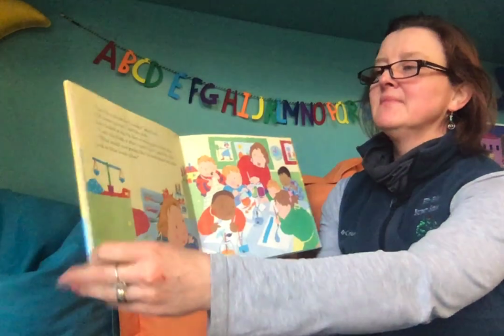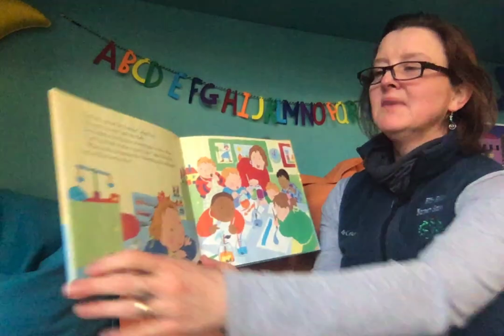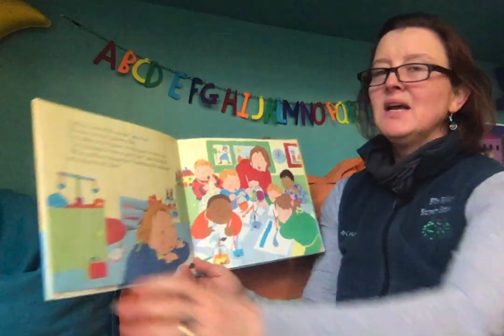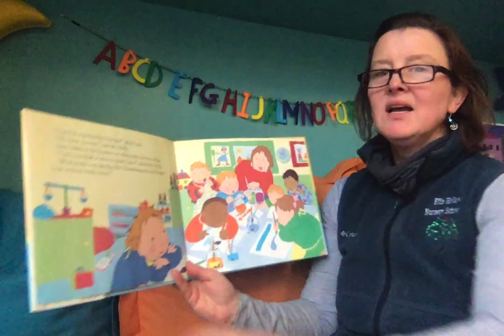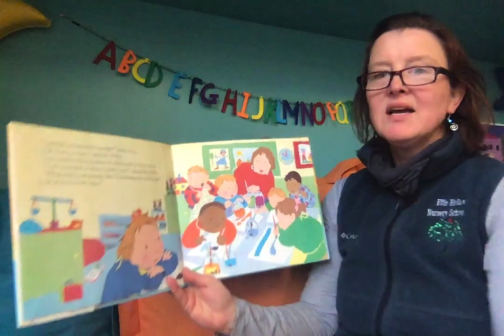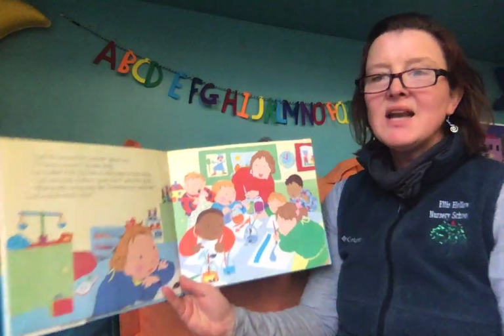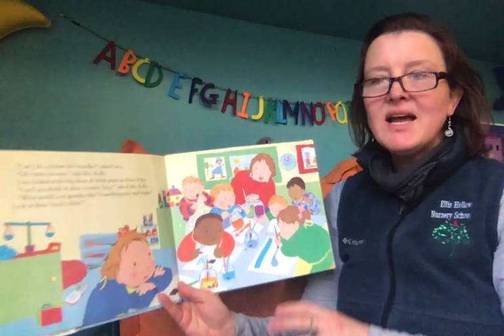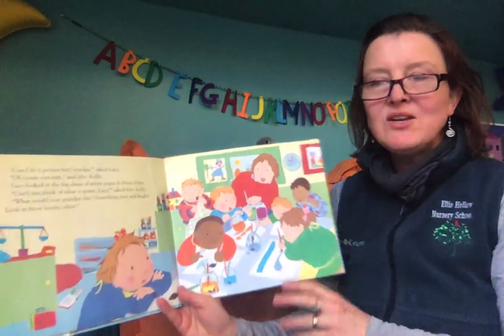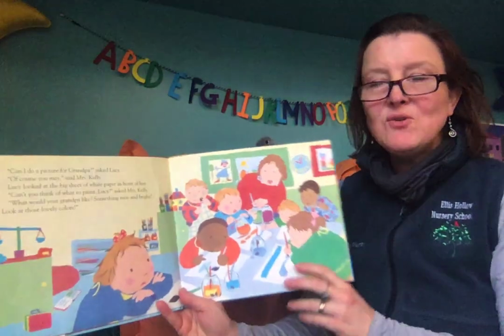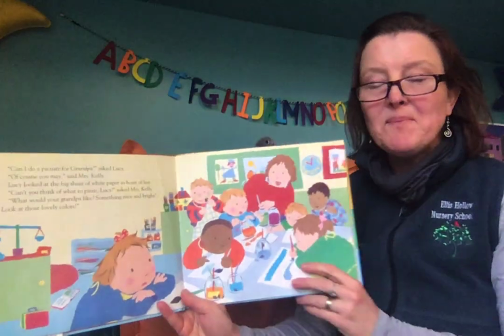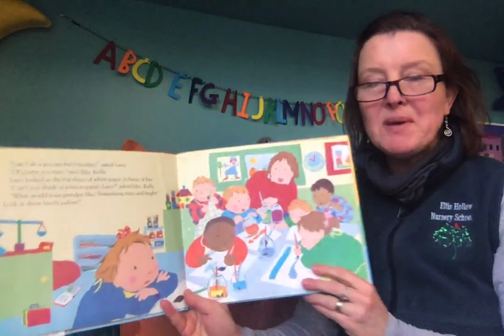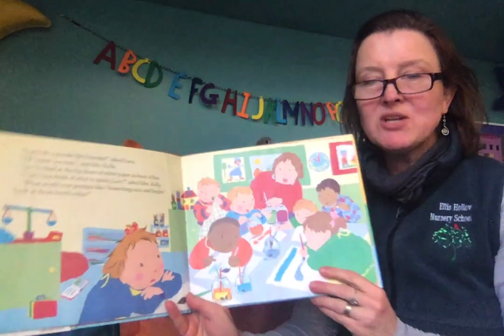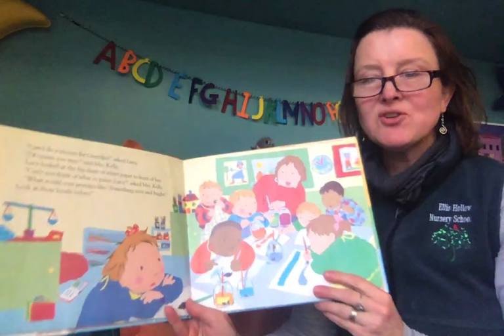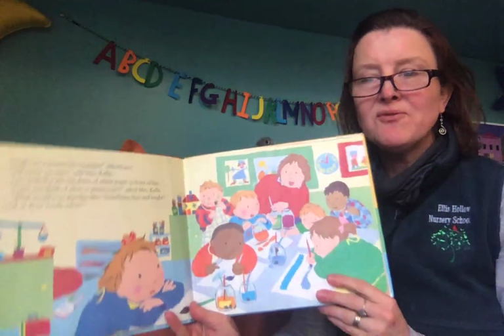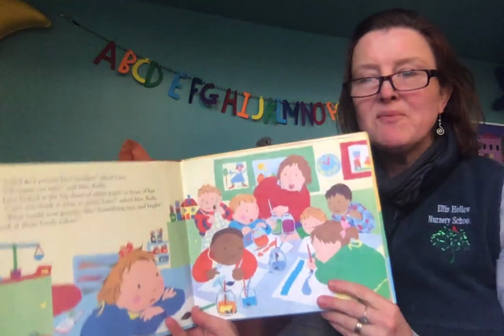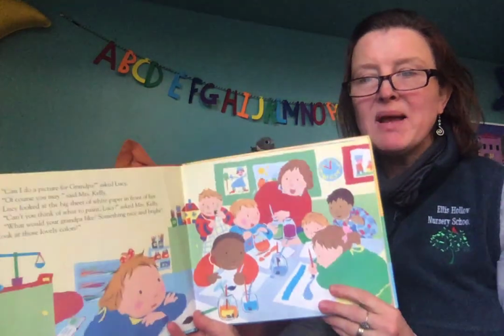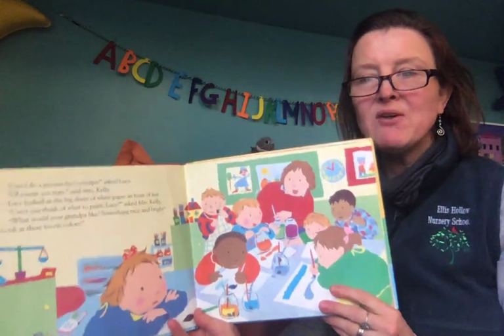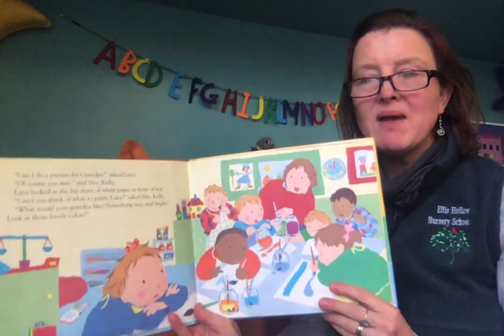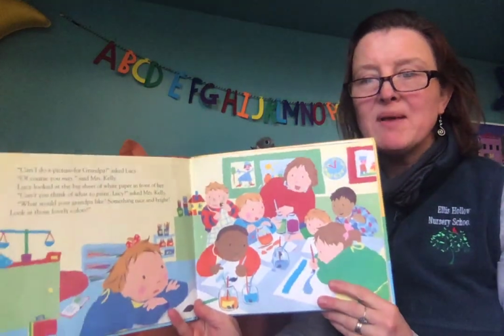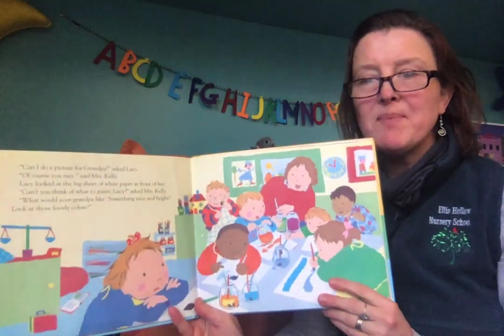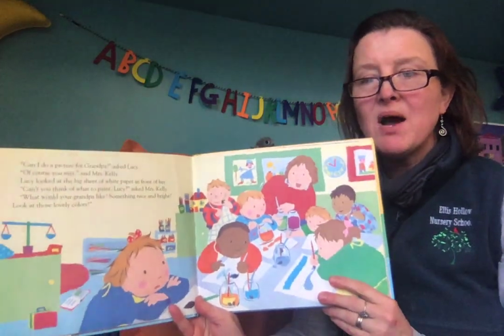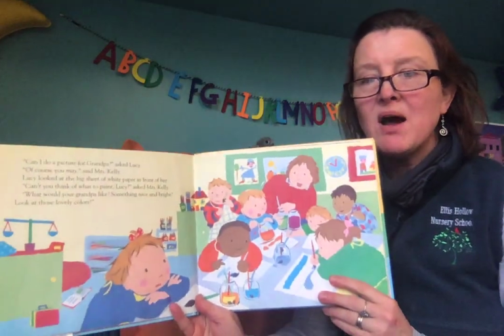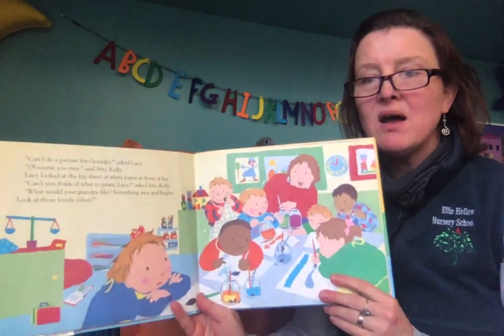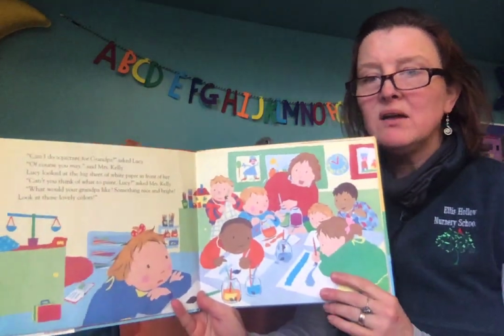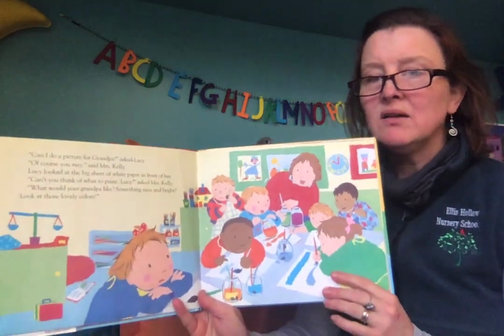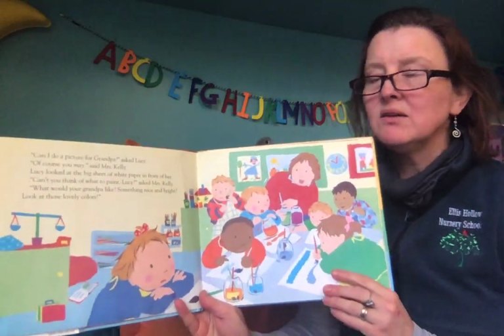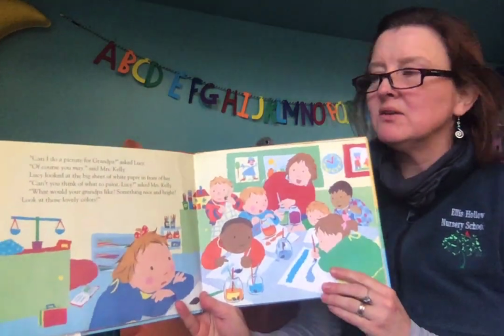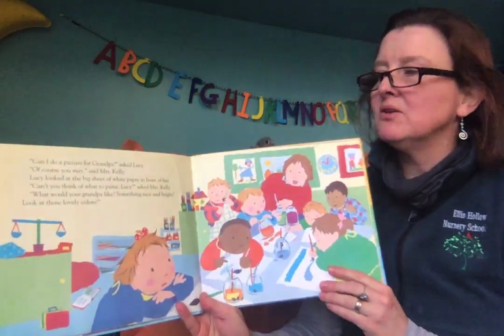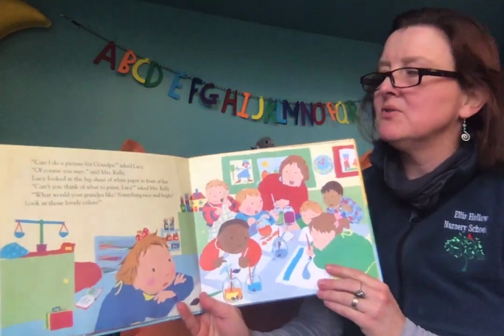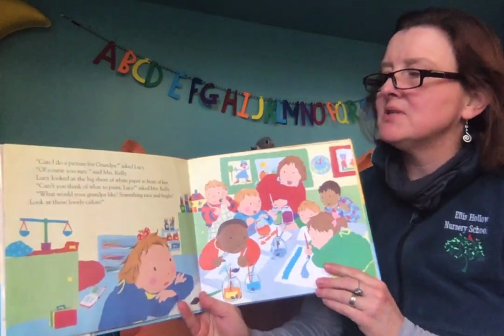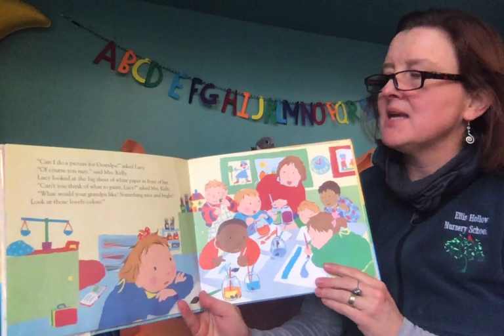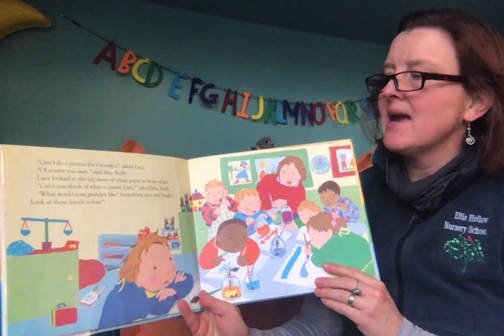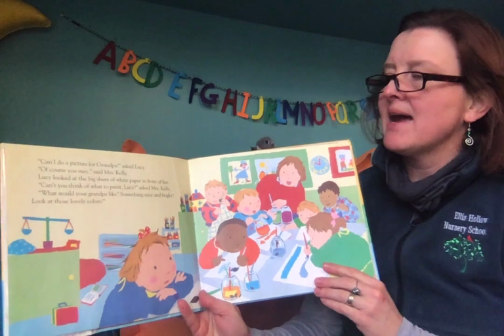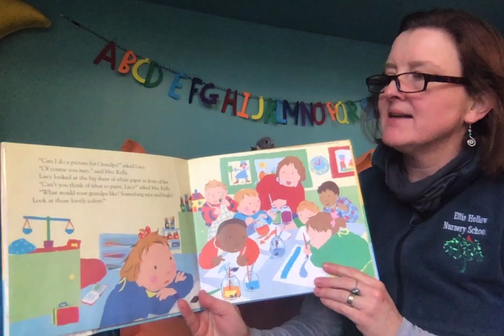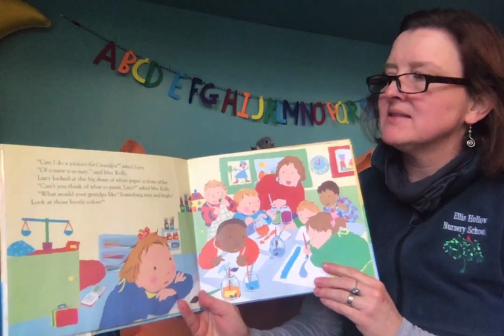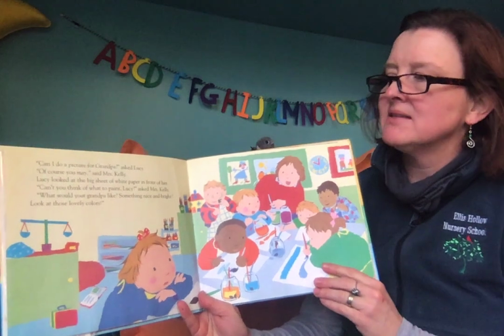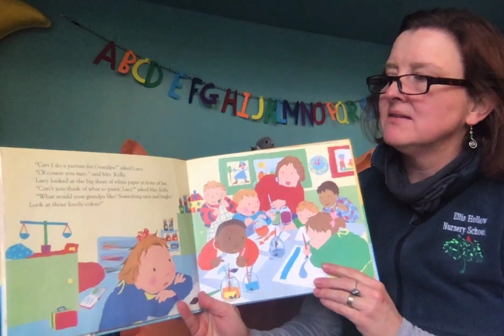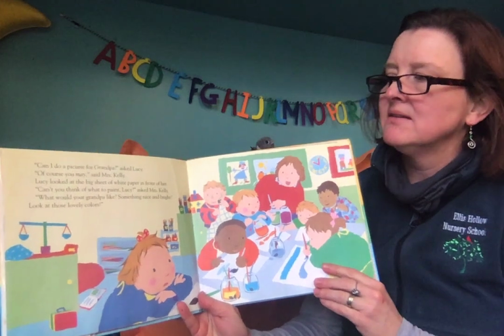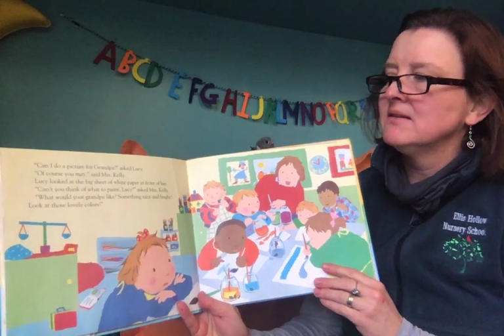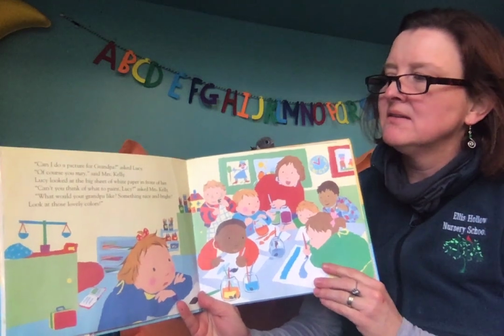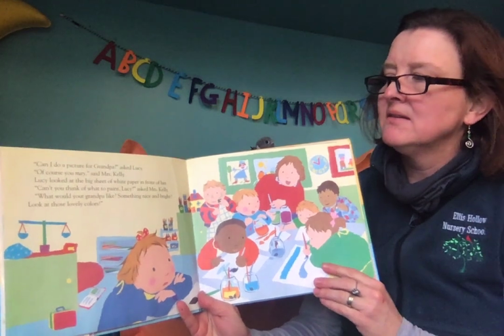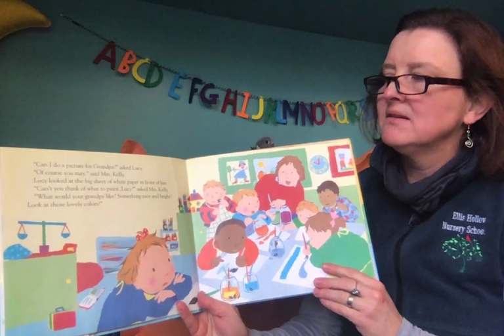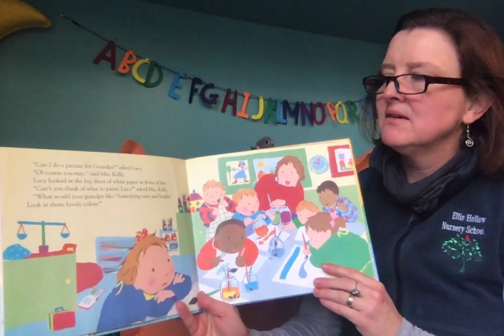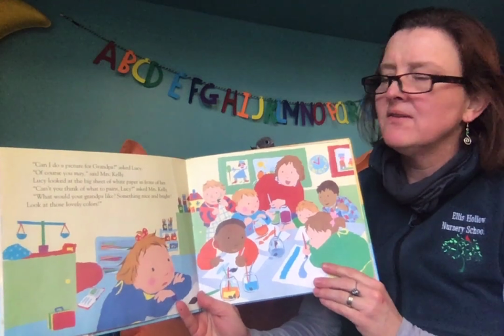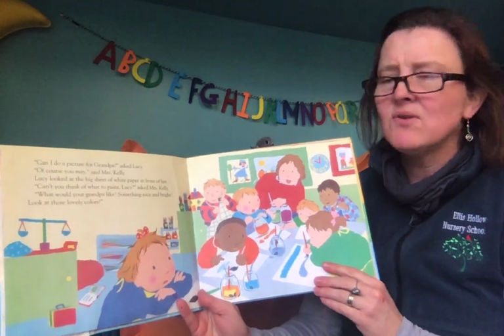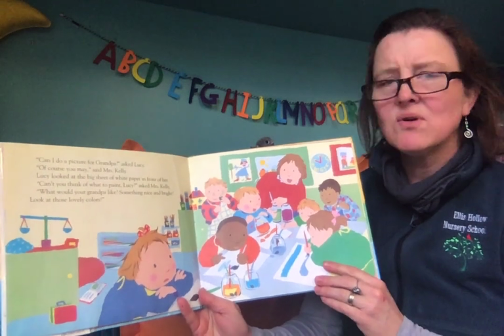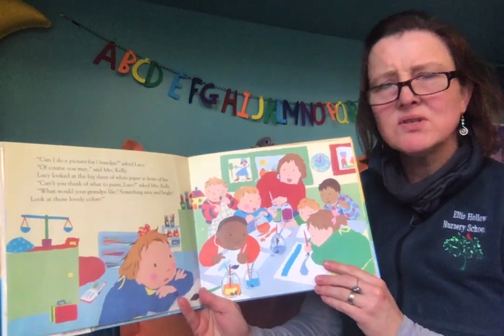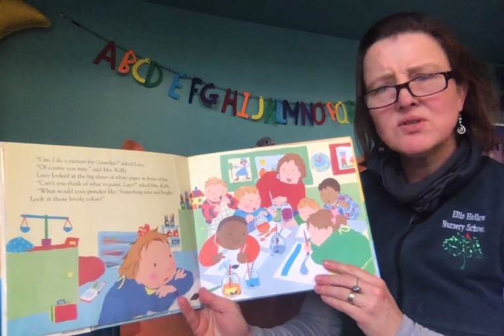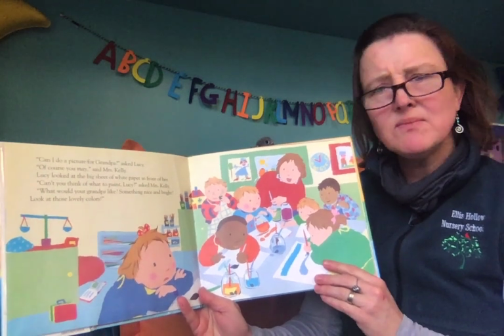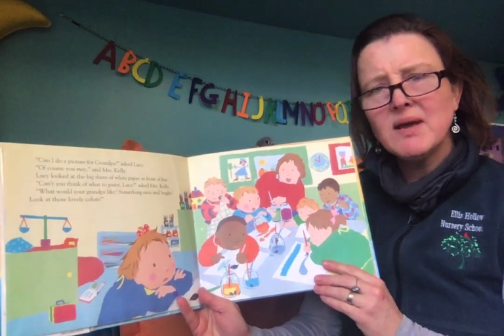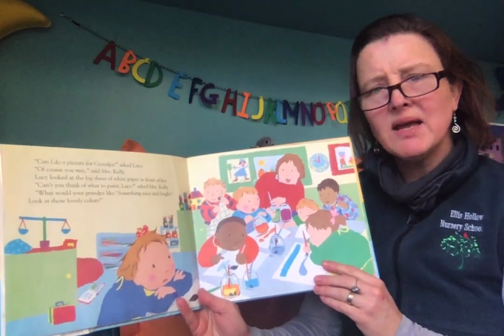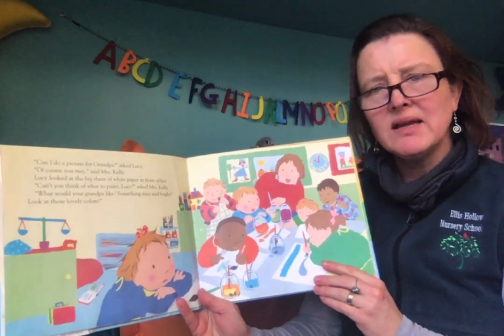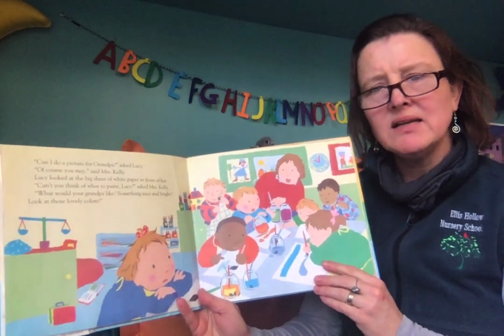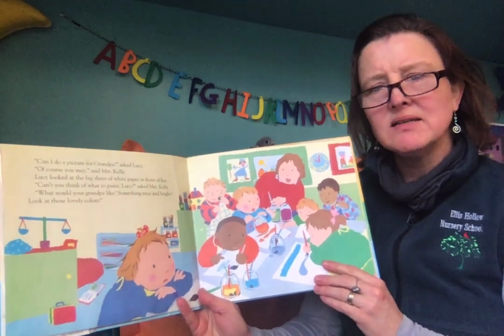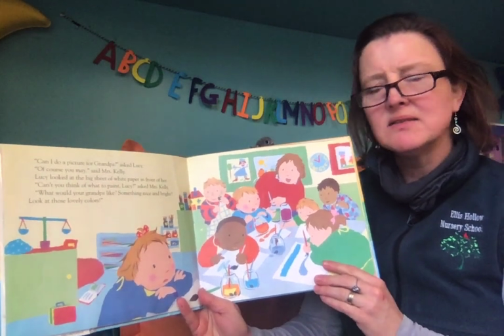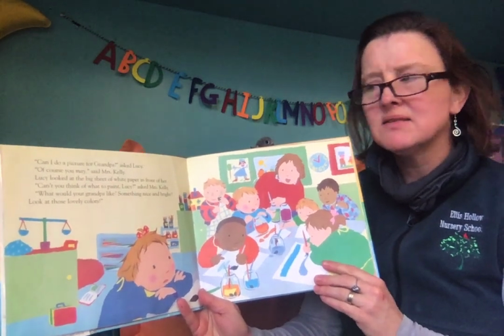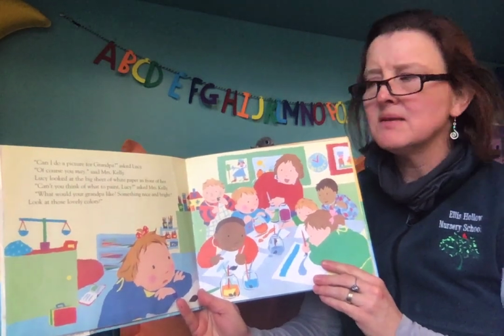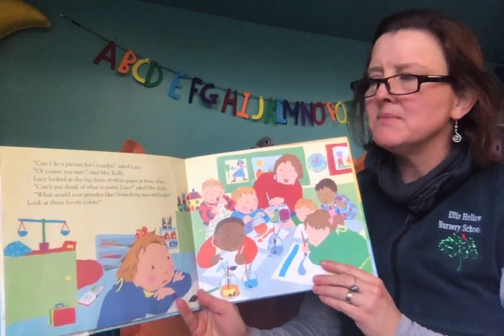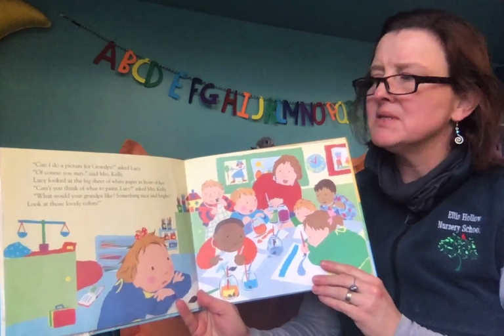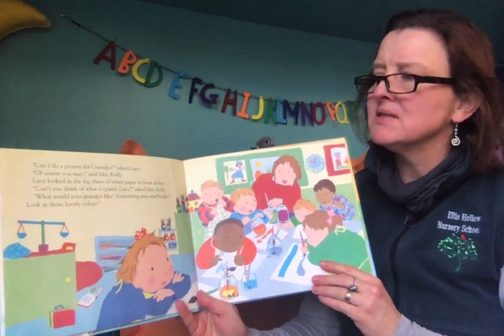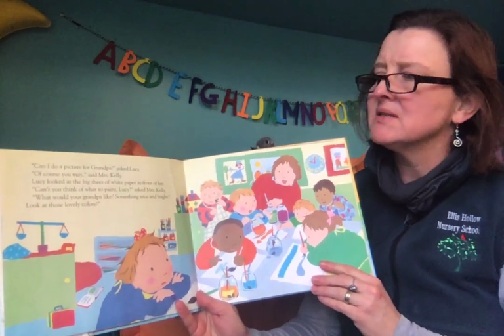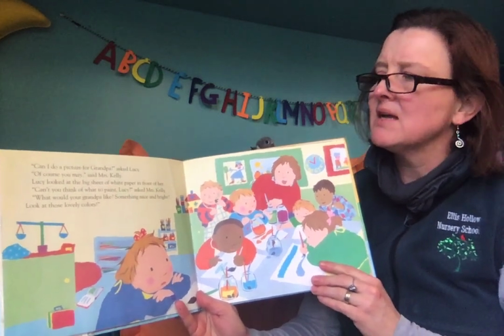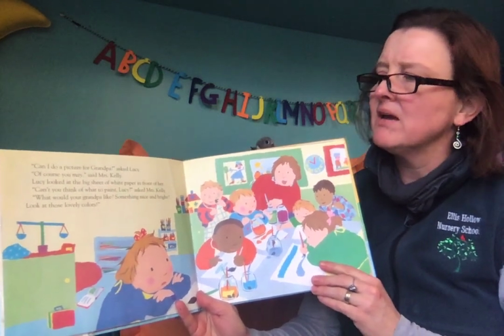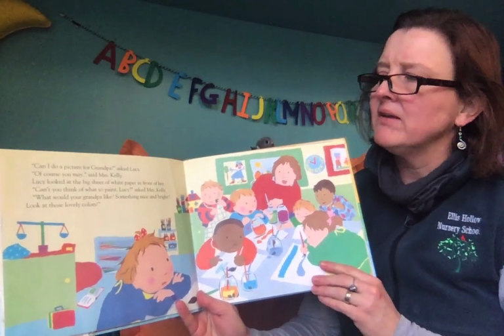Can I do a picture for my grandpa? Lucy asked. Of course you may, said Mrs. Kelly.